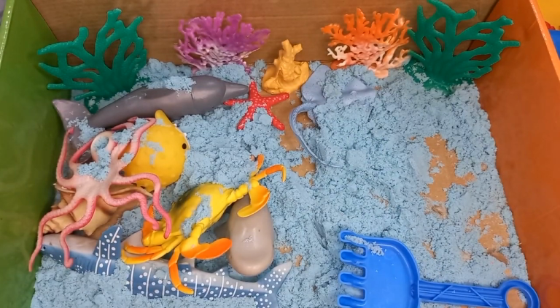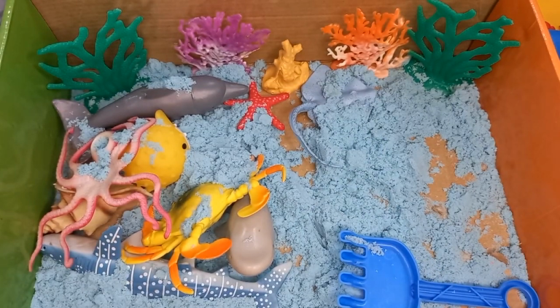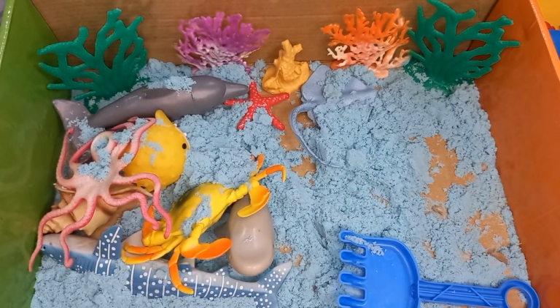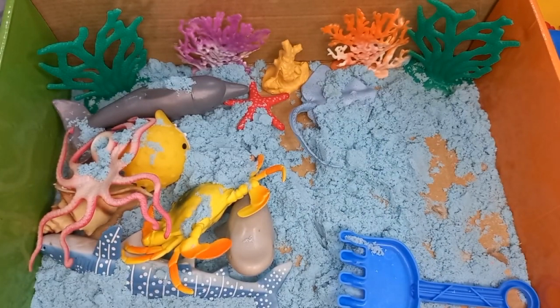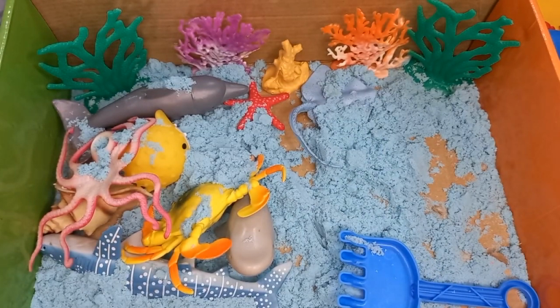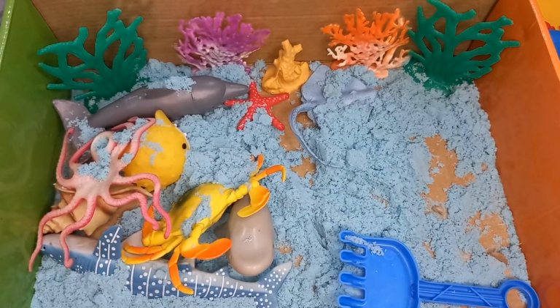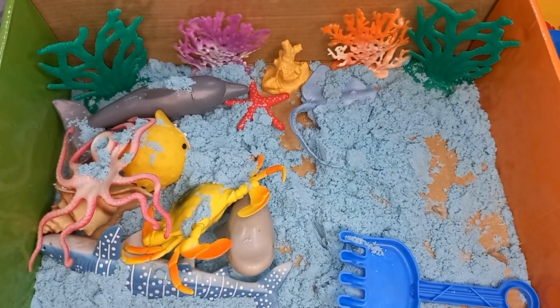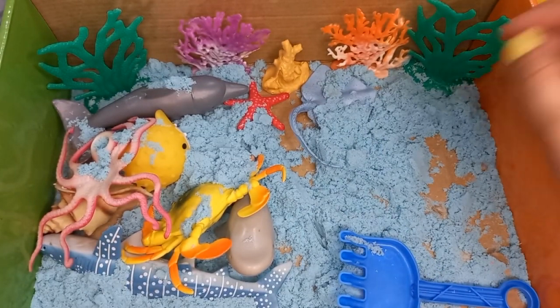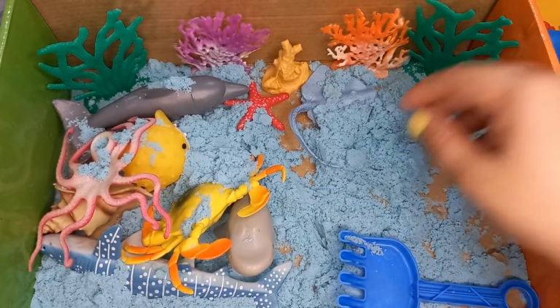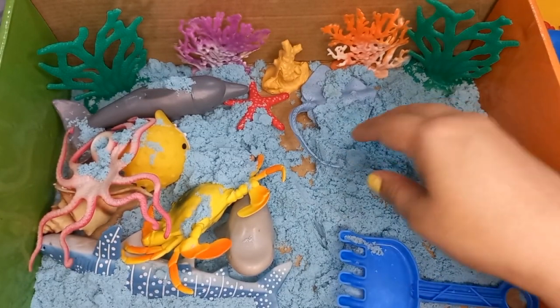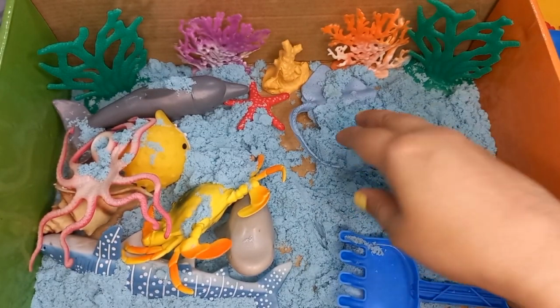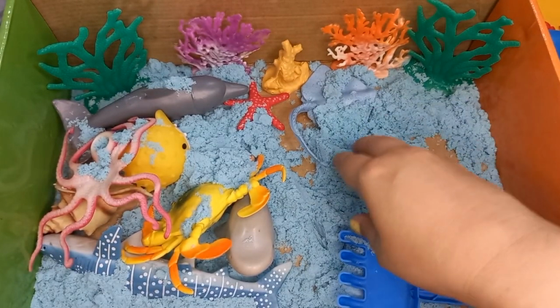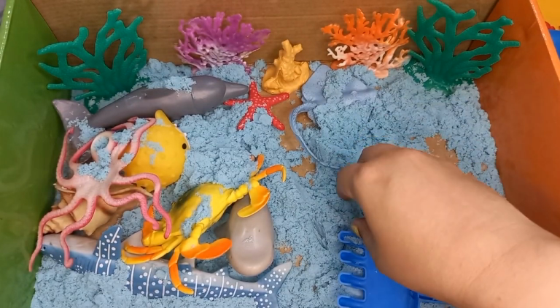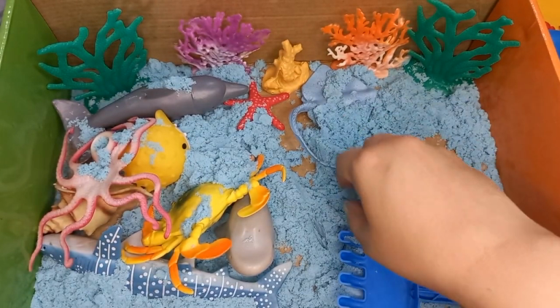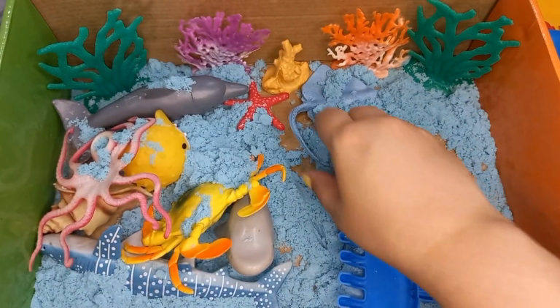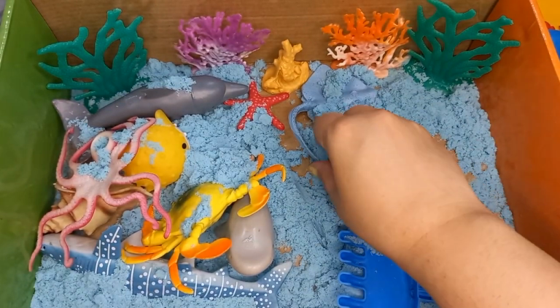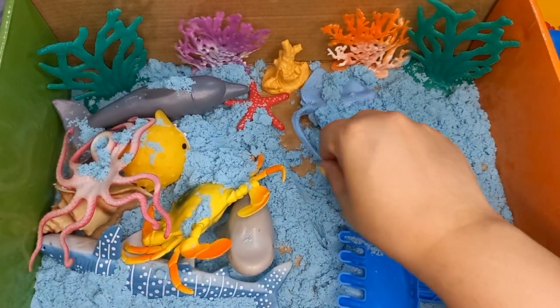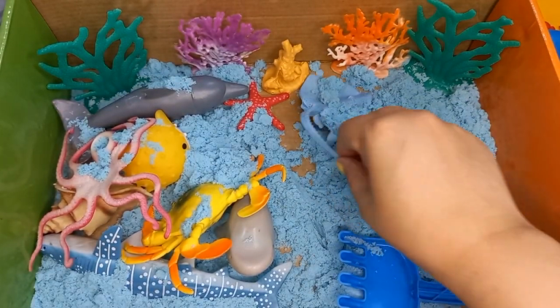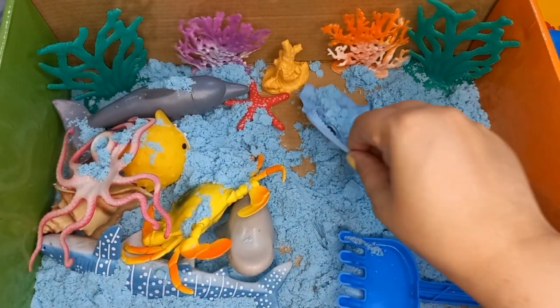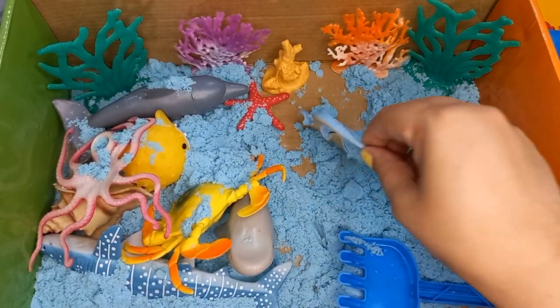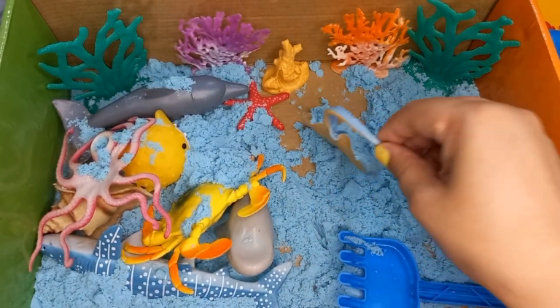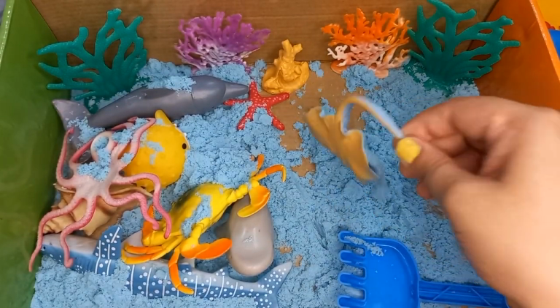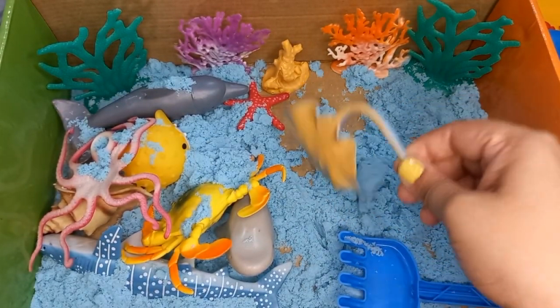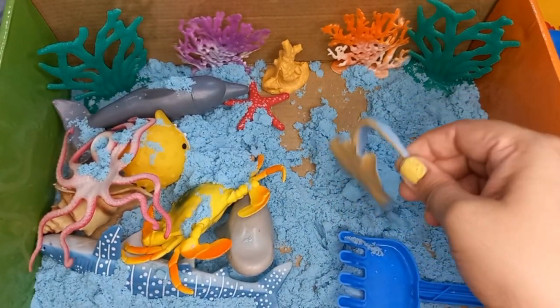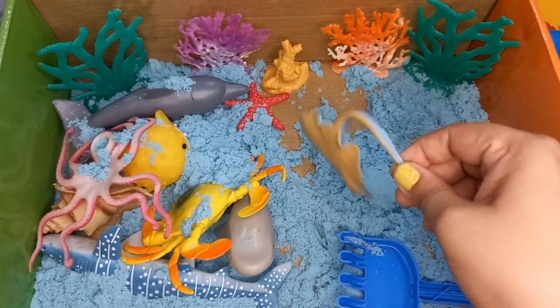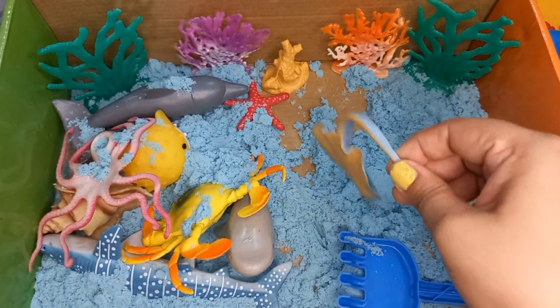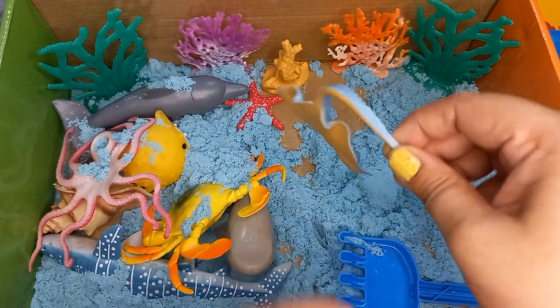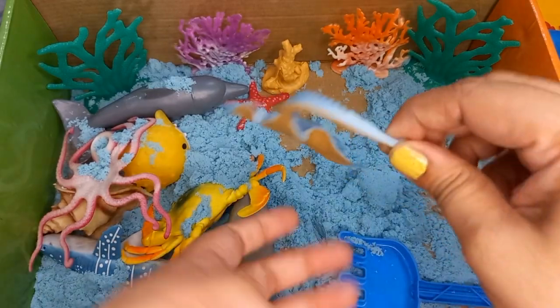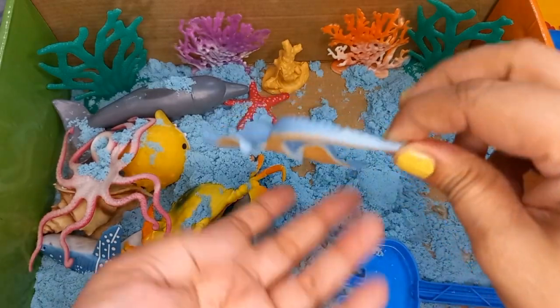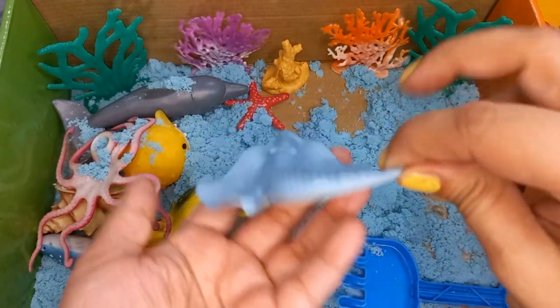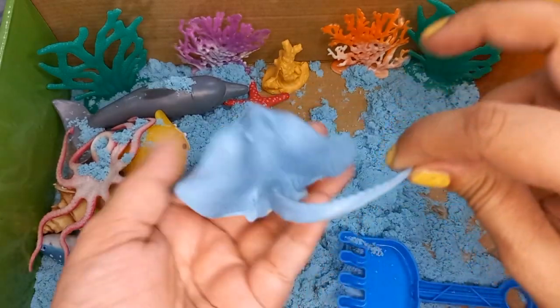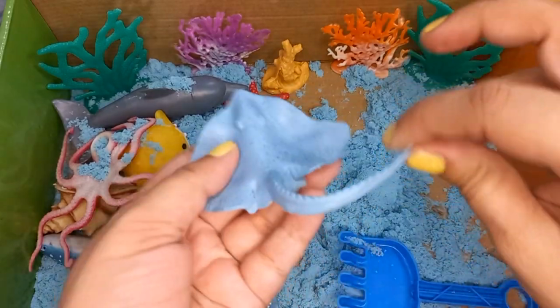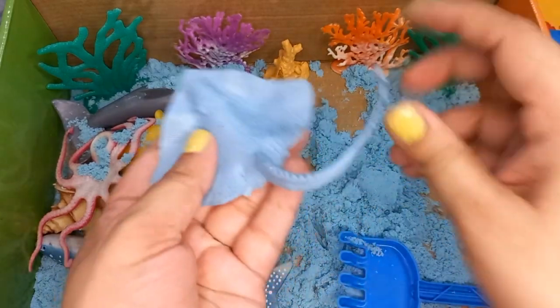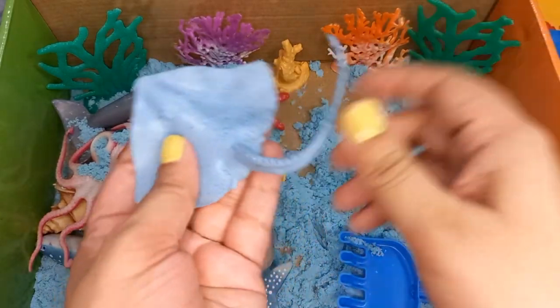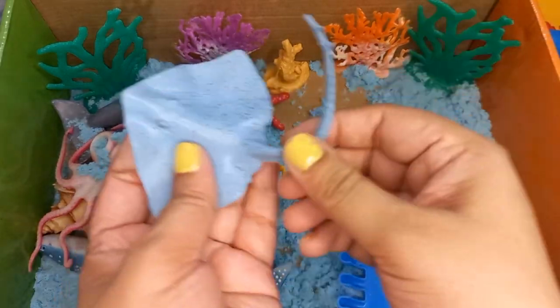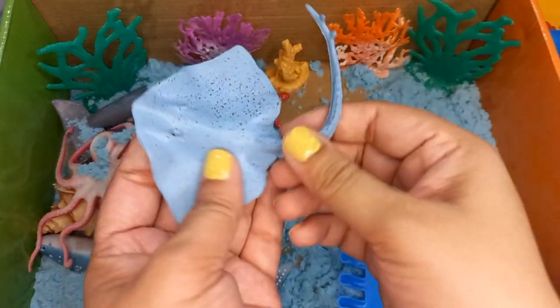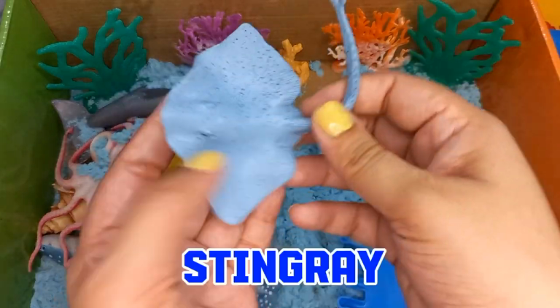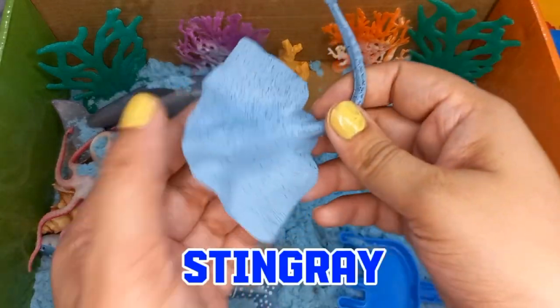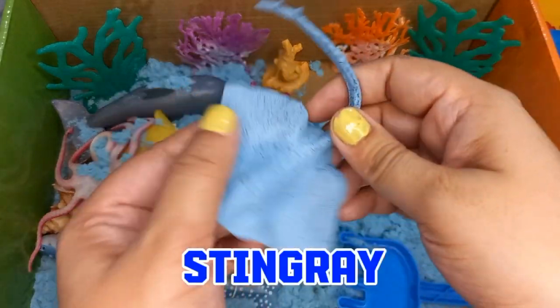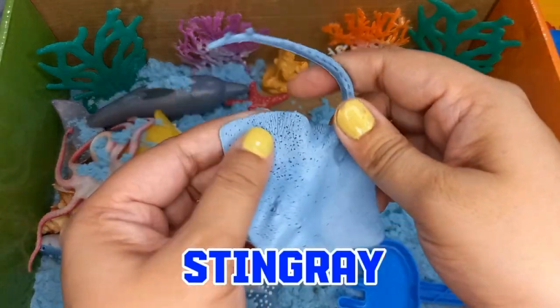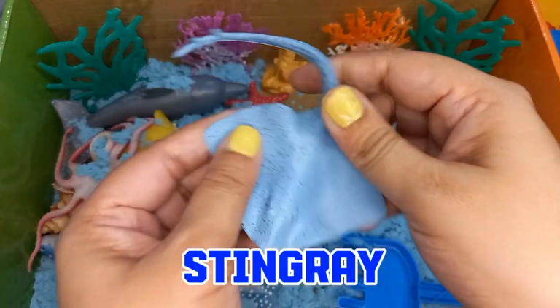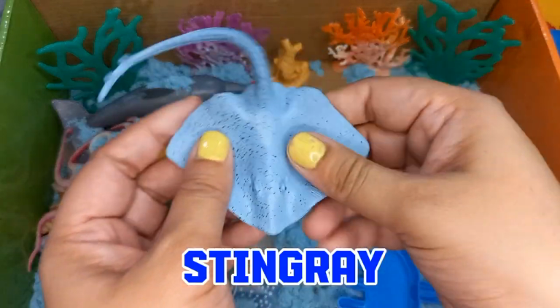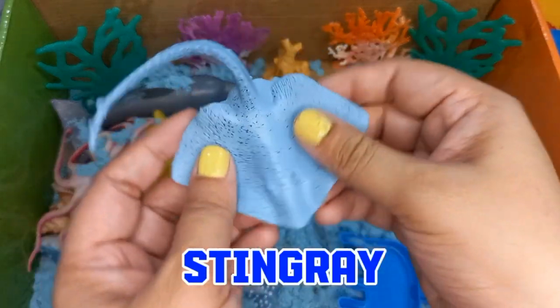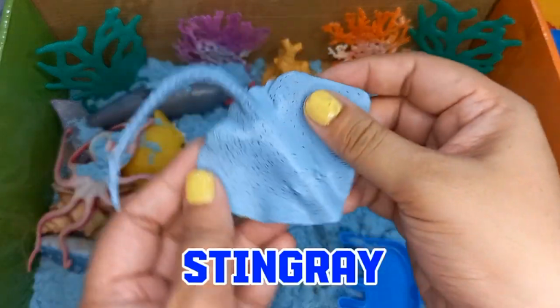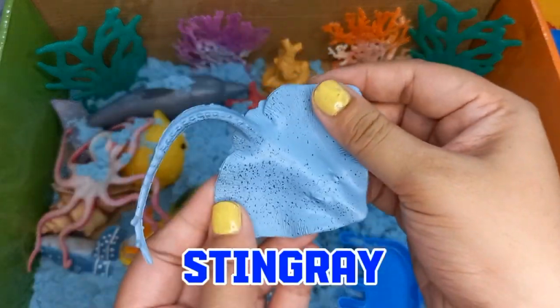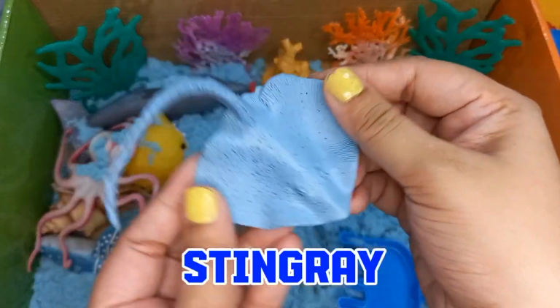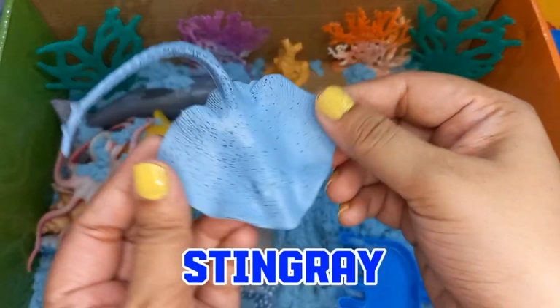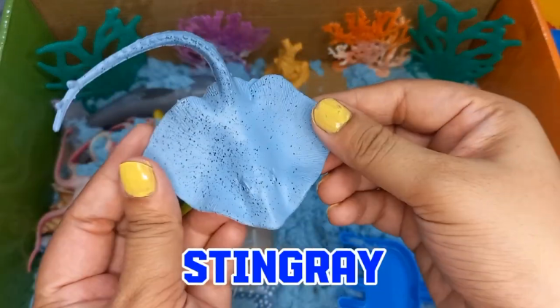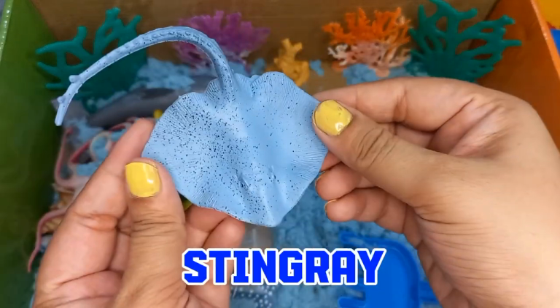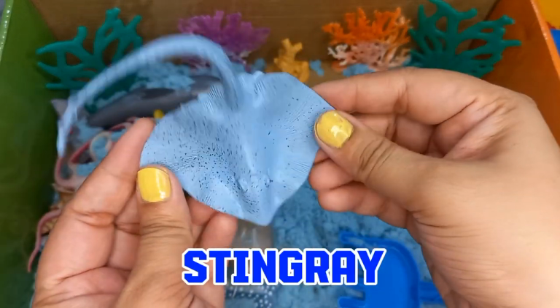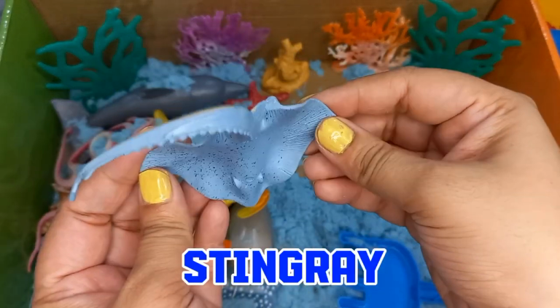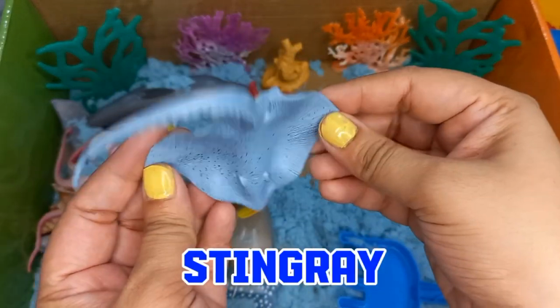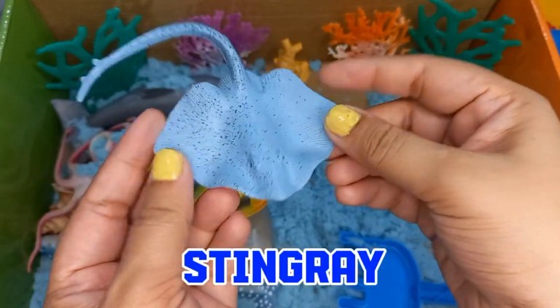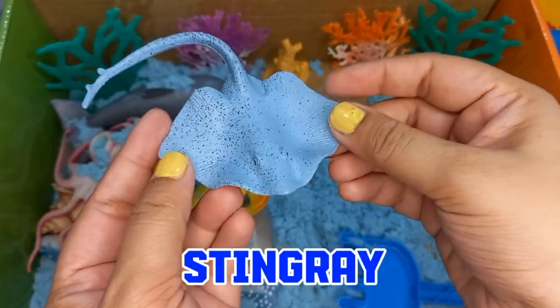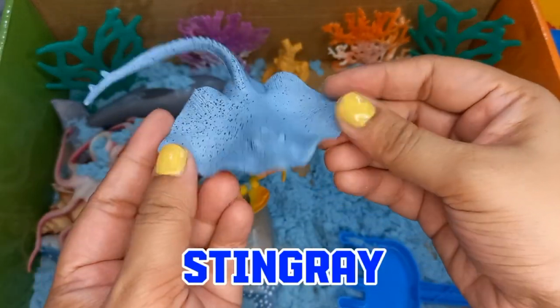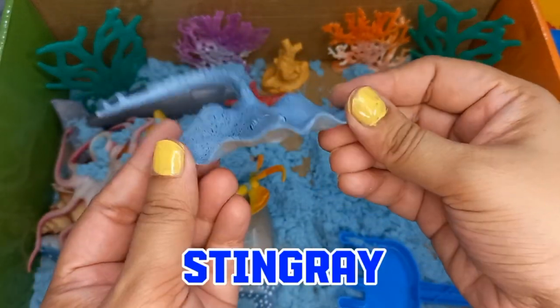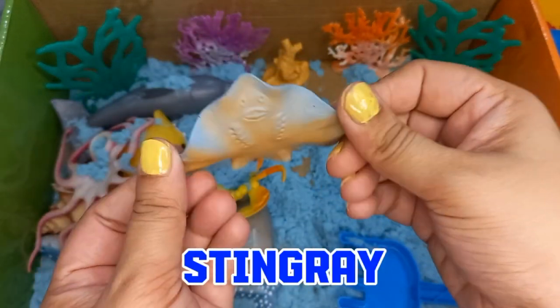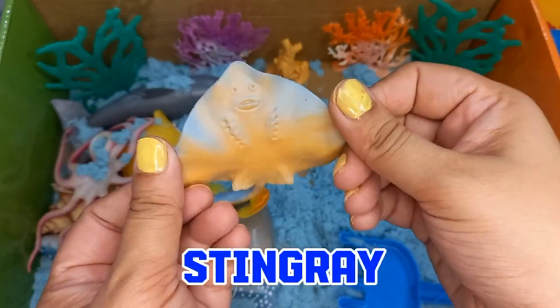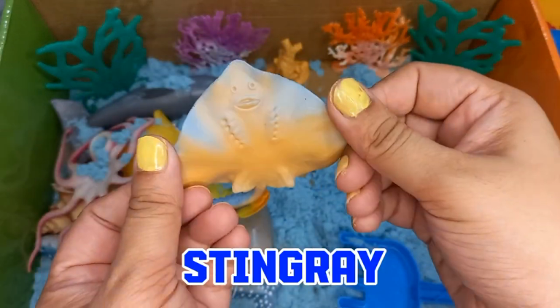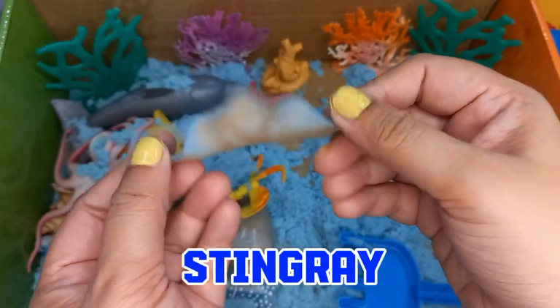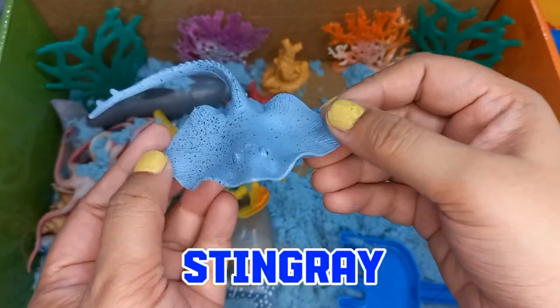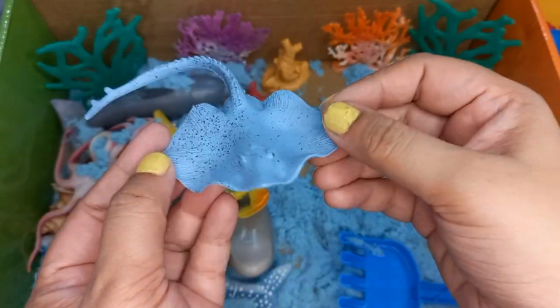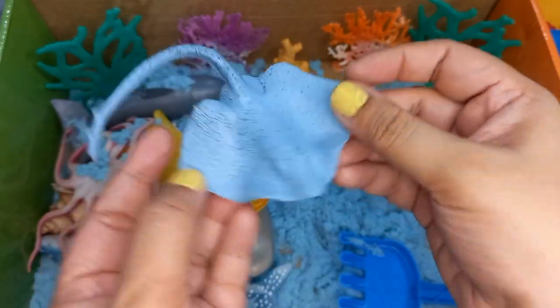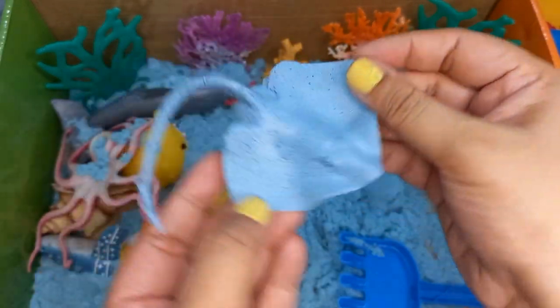Our next sea animal is a stingray. Stingray belongs to the same family as sharks.